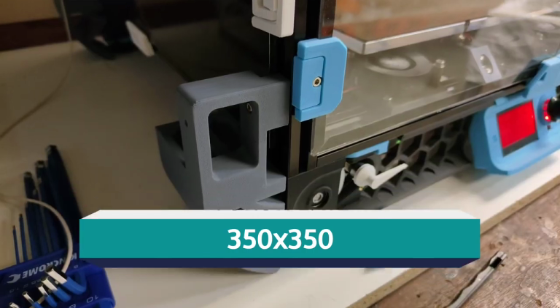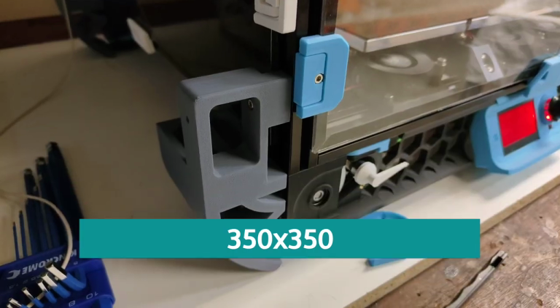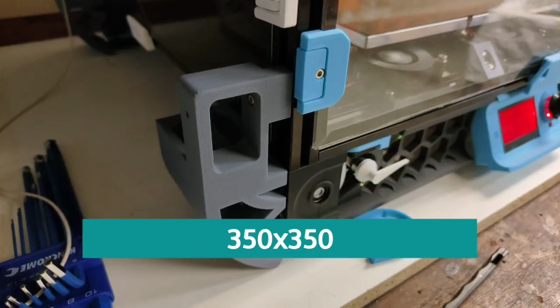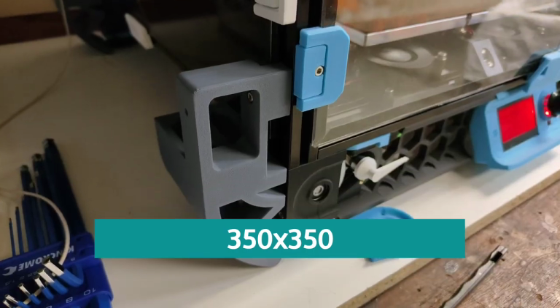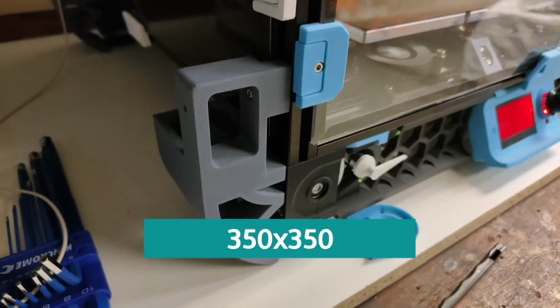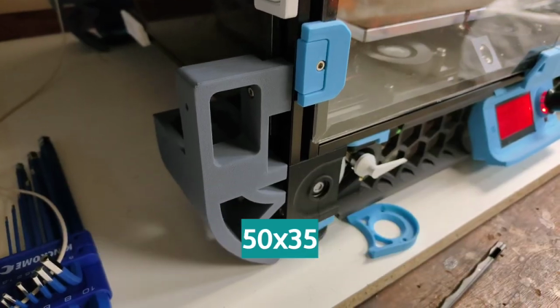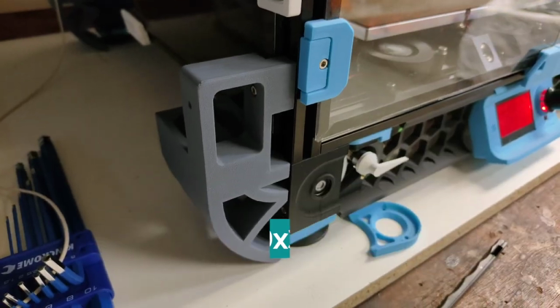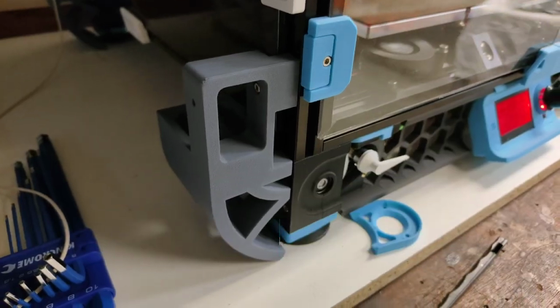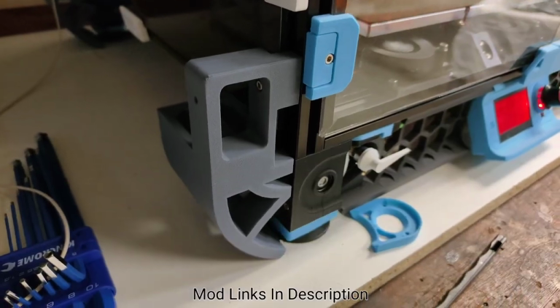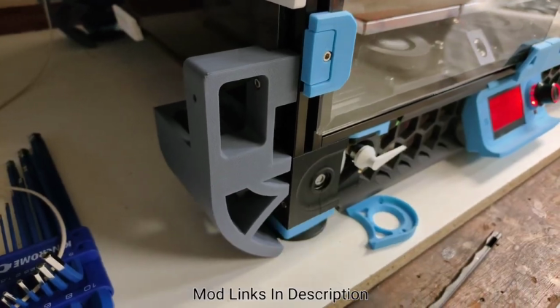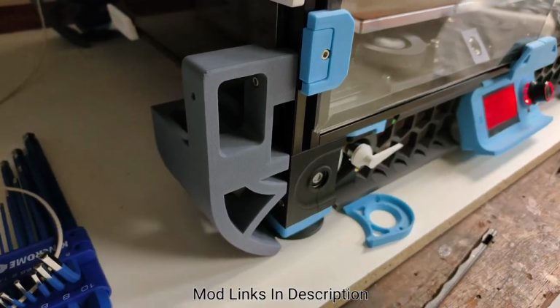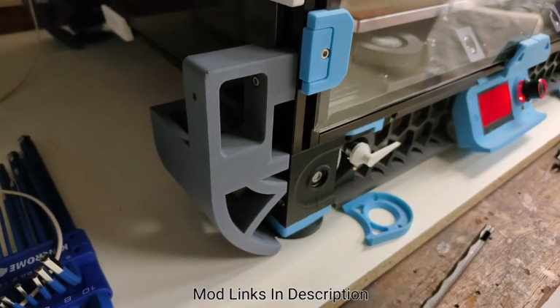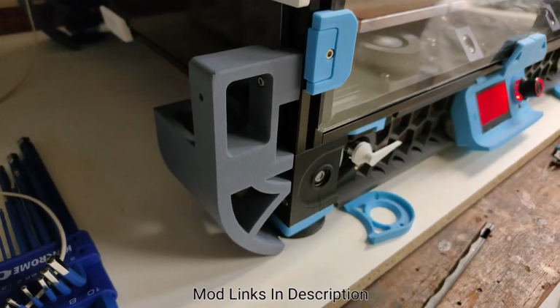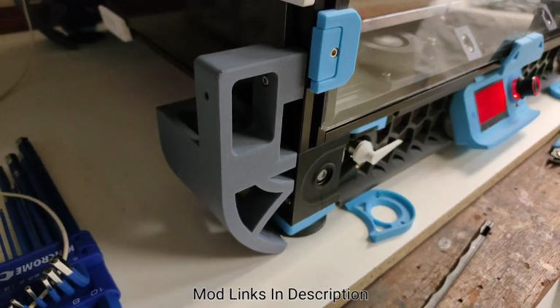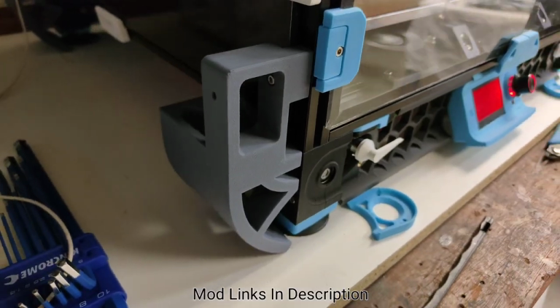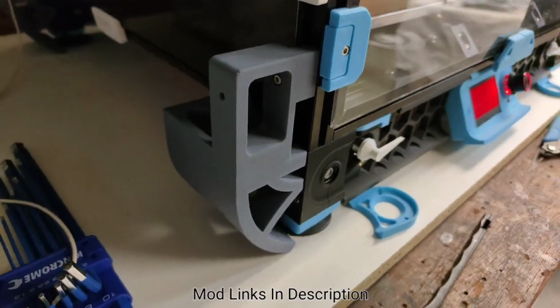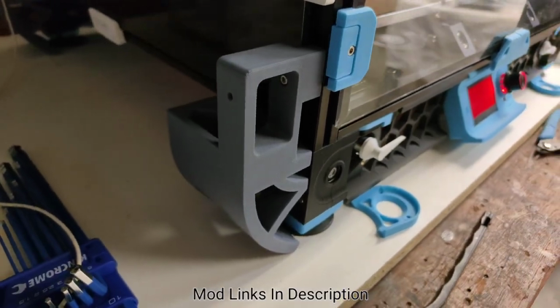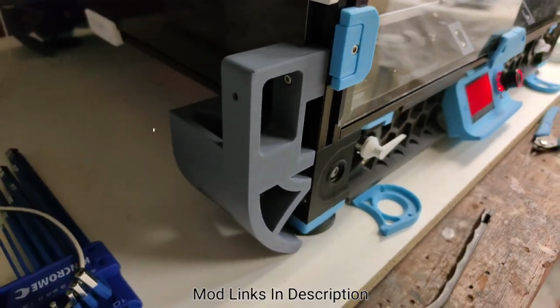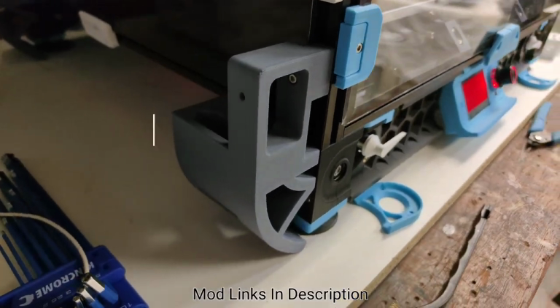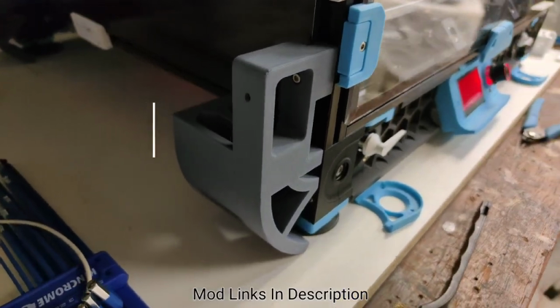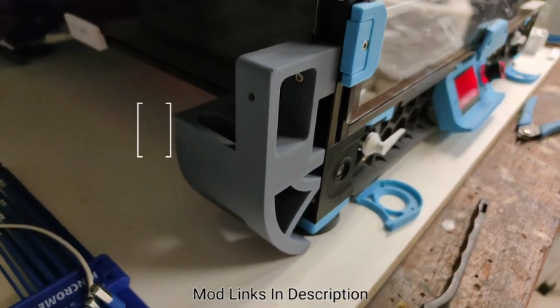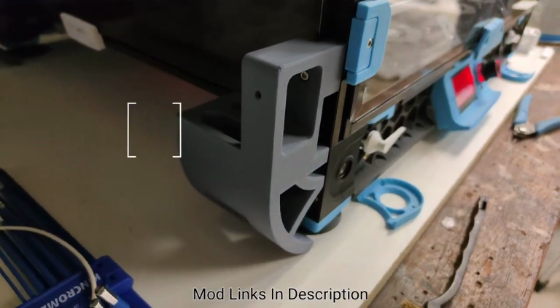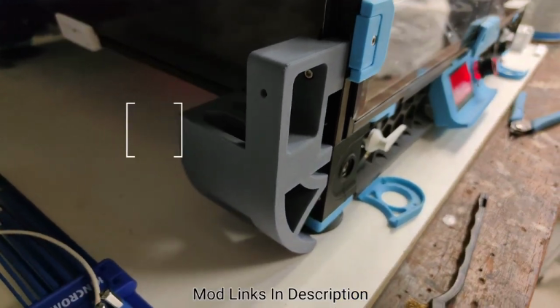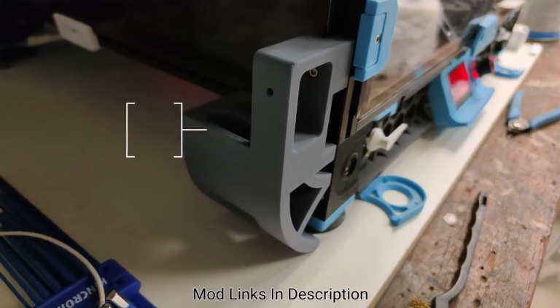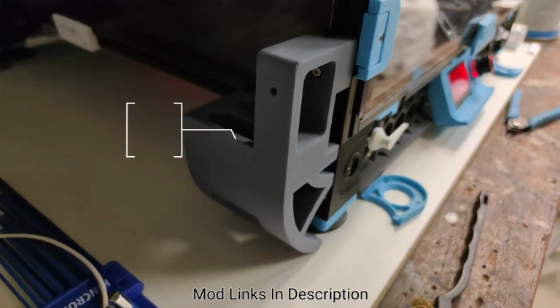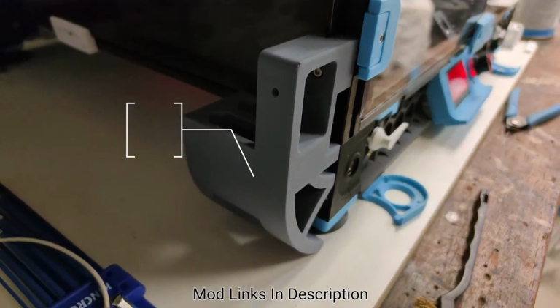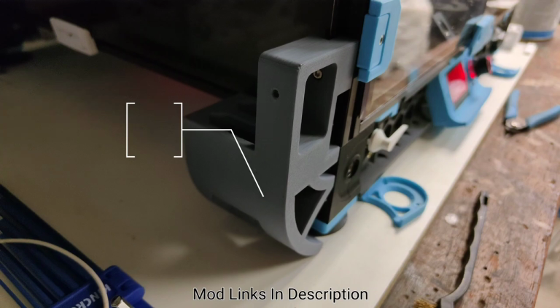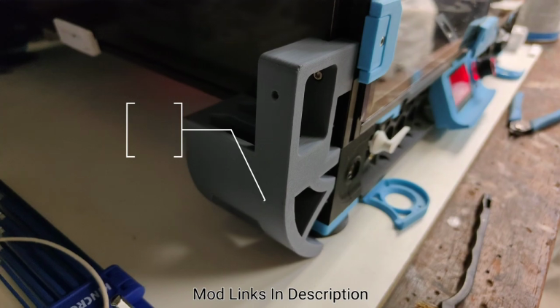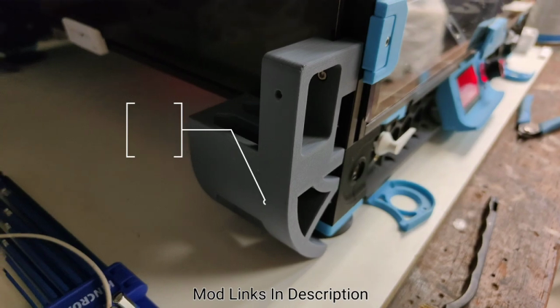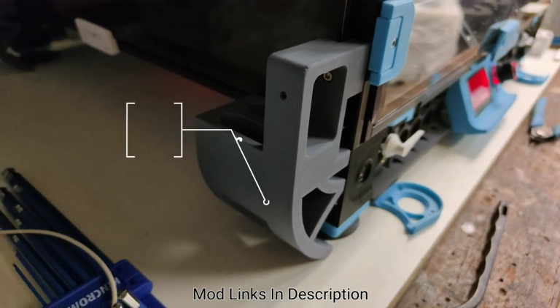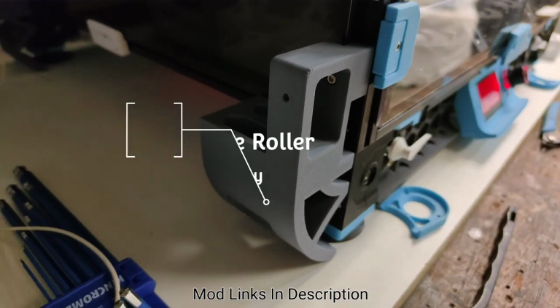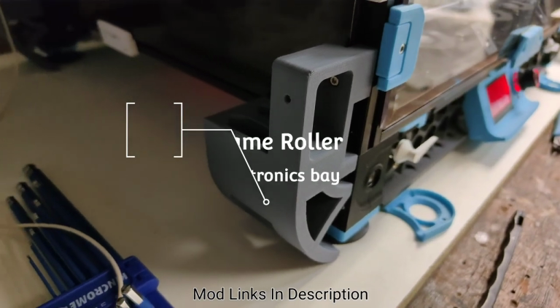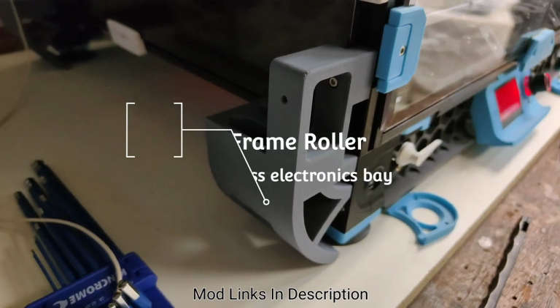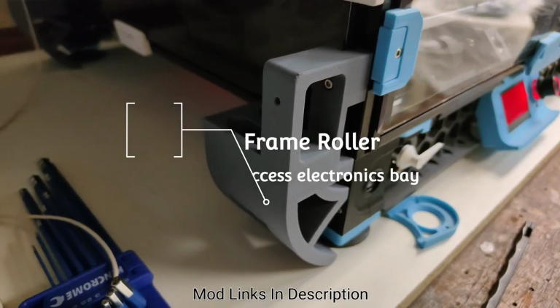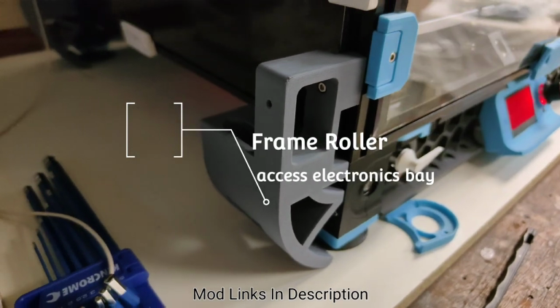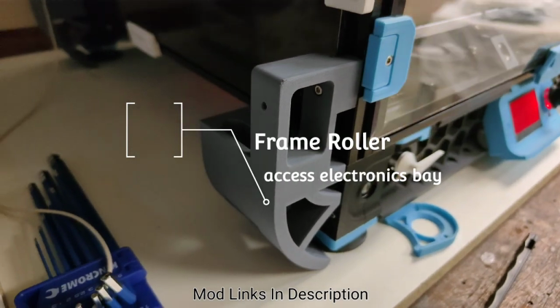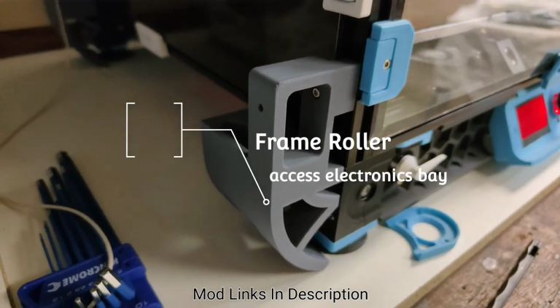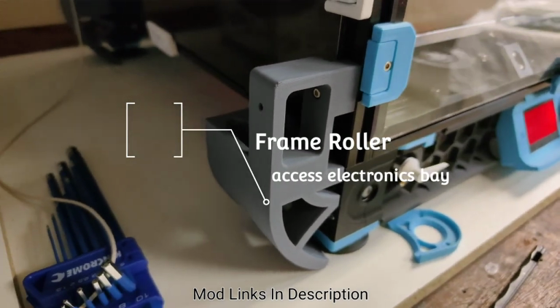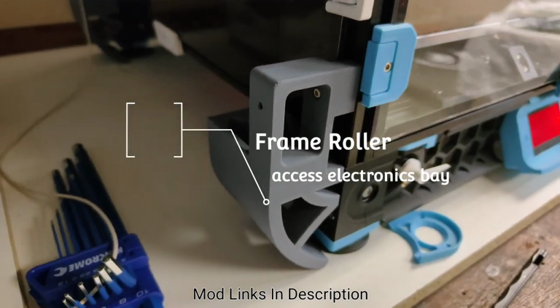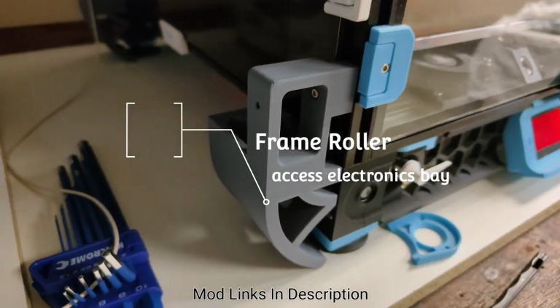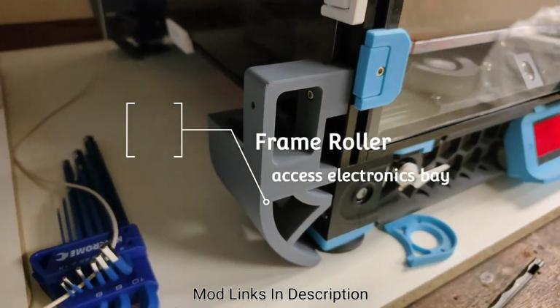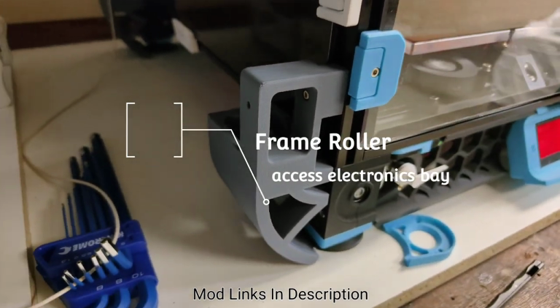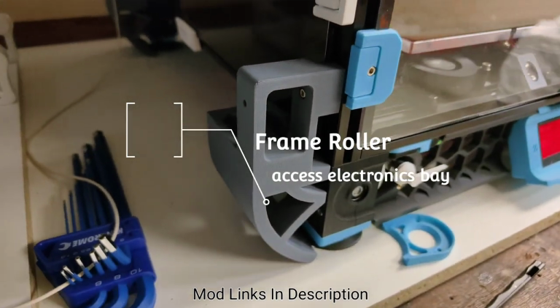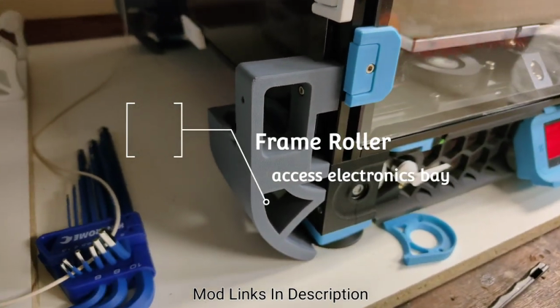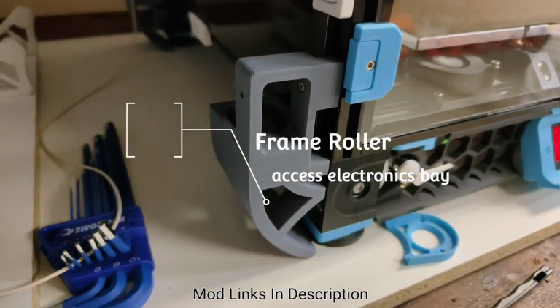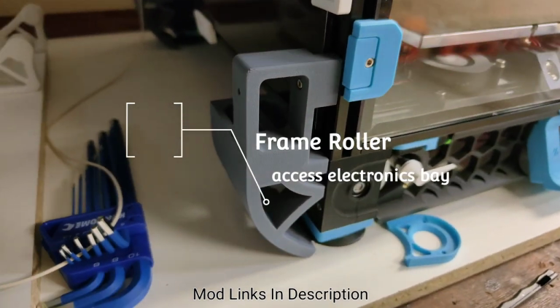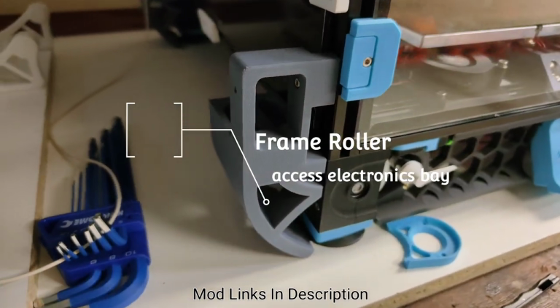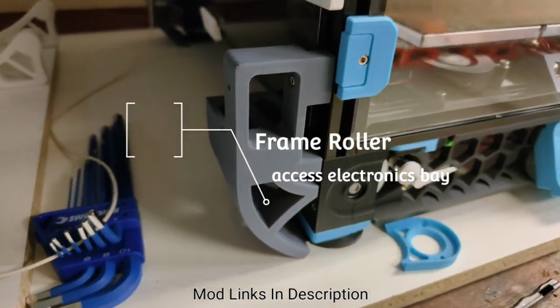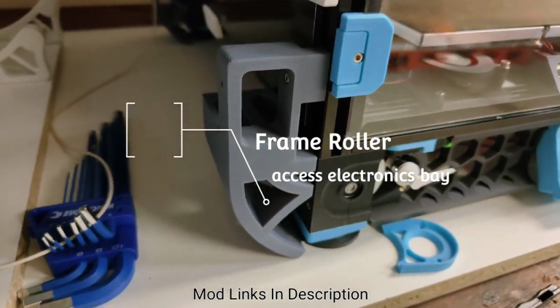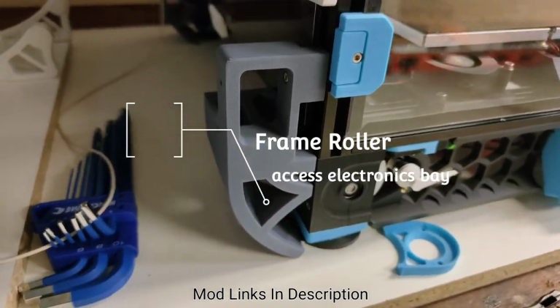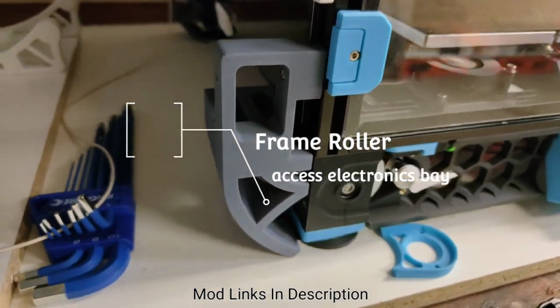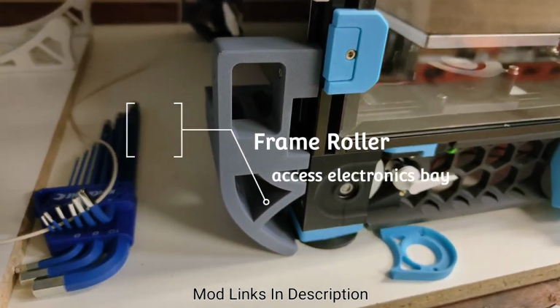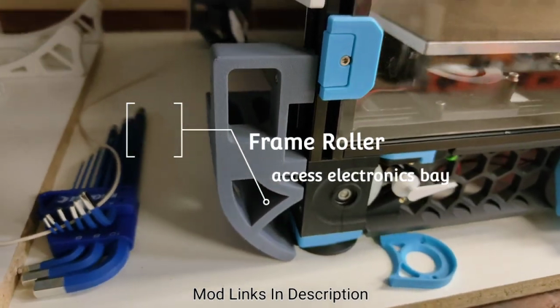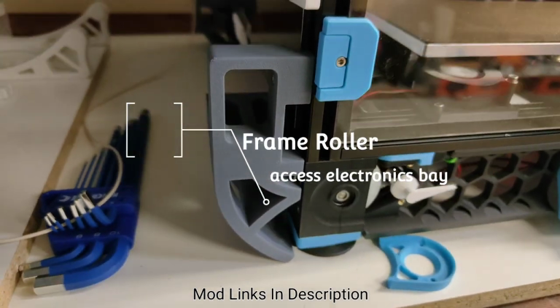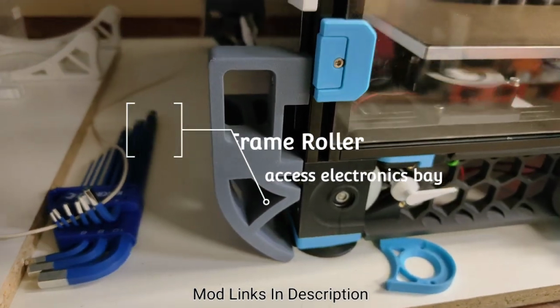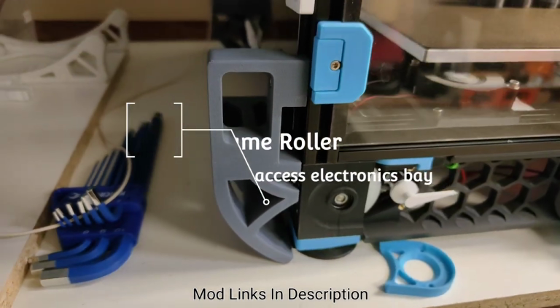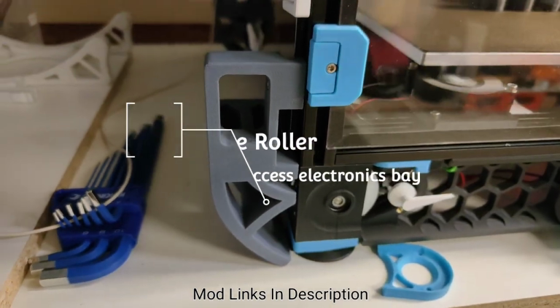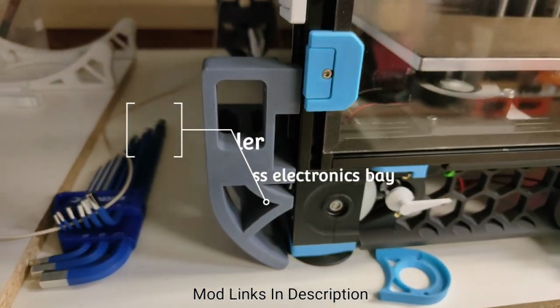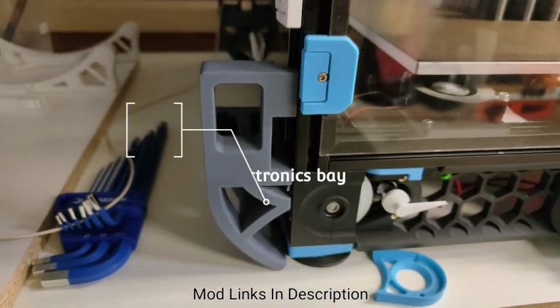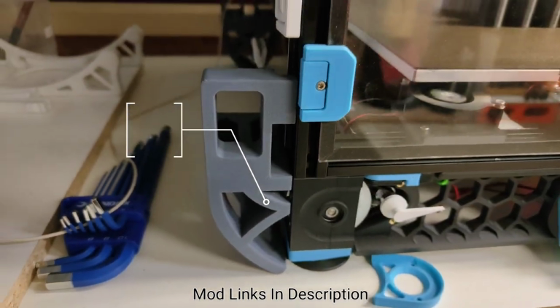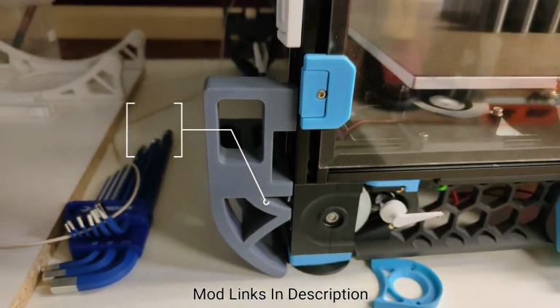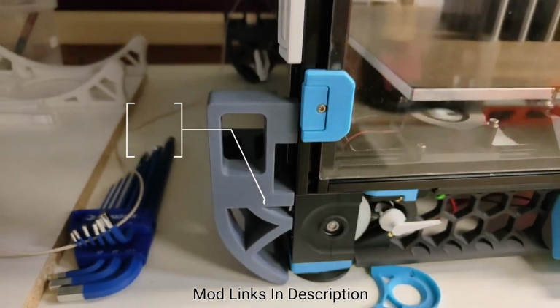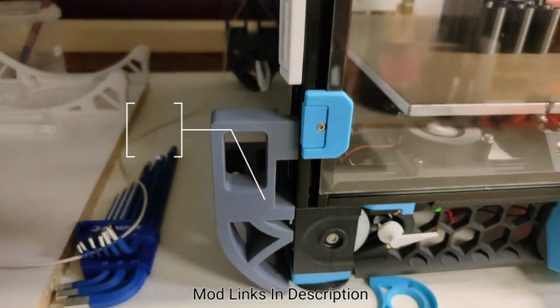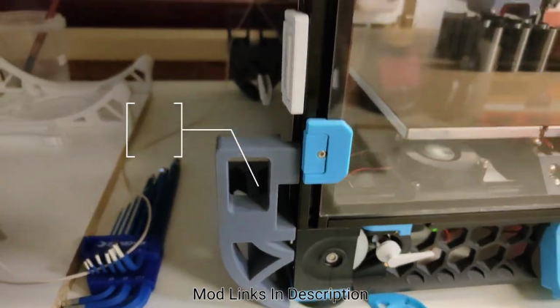Number one is the frame rollers, so you can access the electronics underneath the machine.